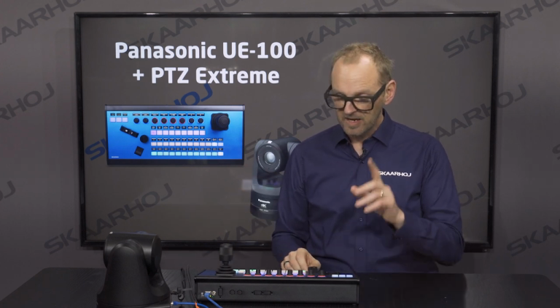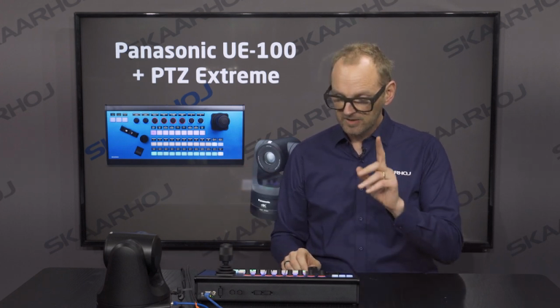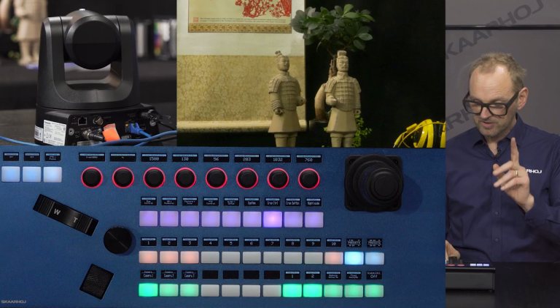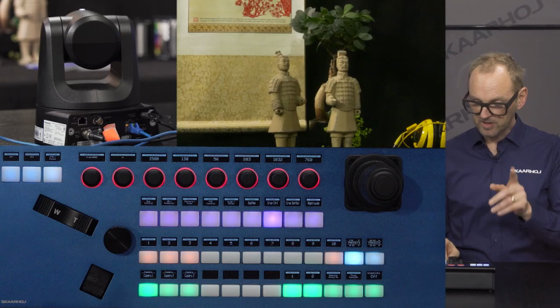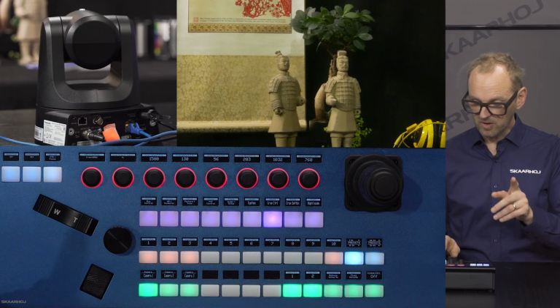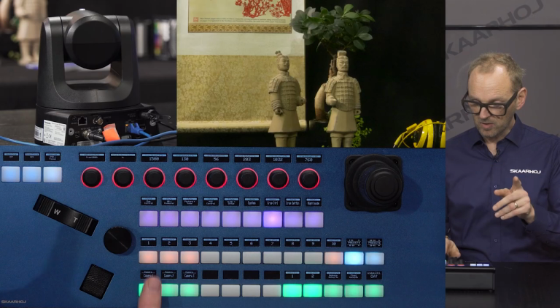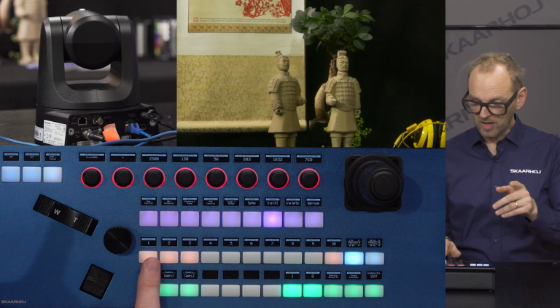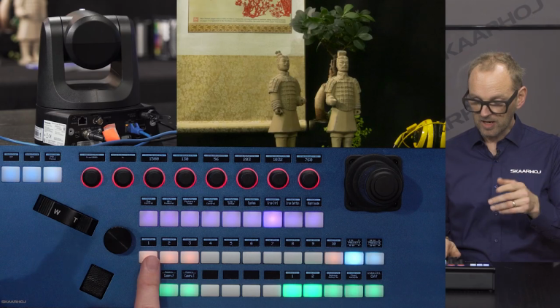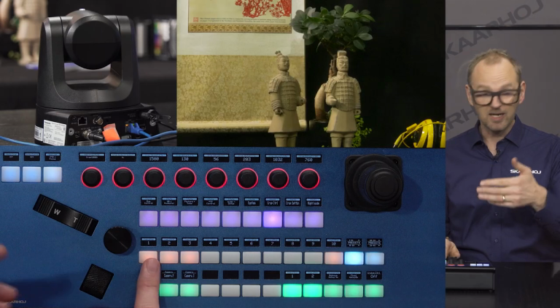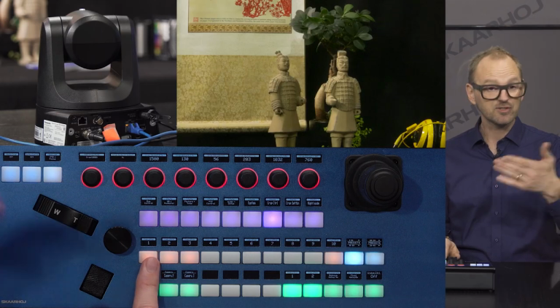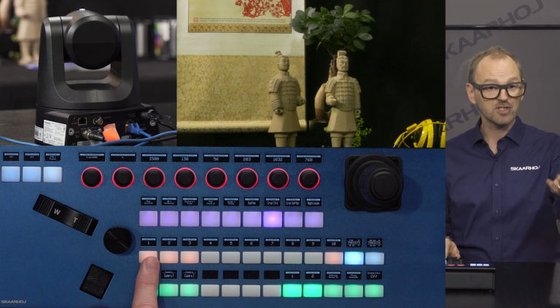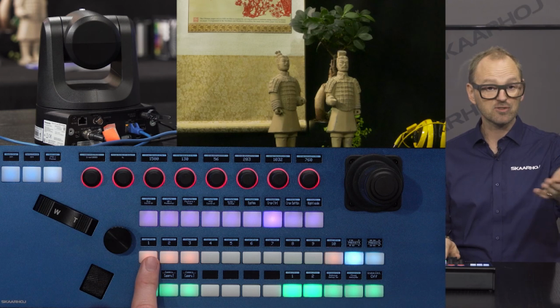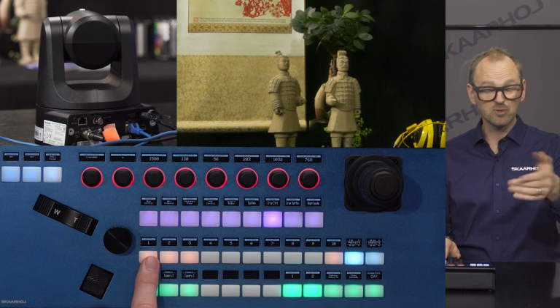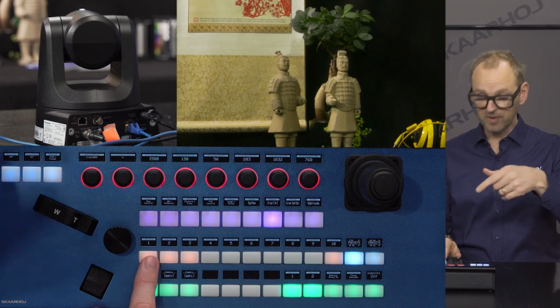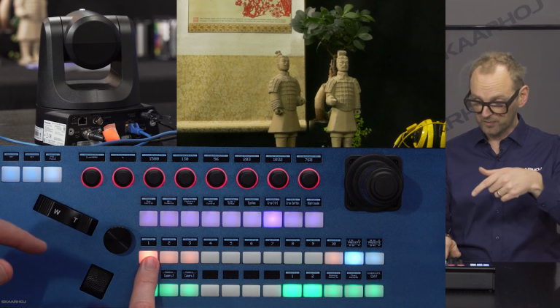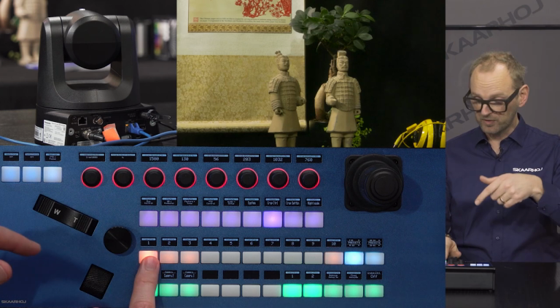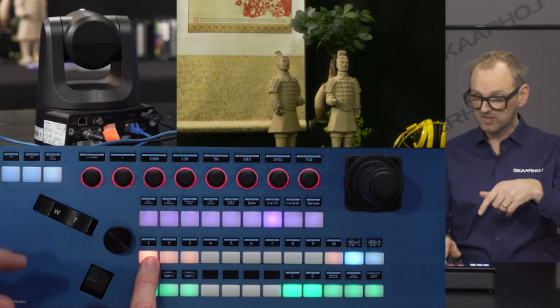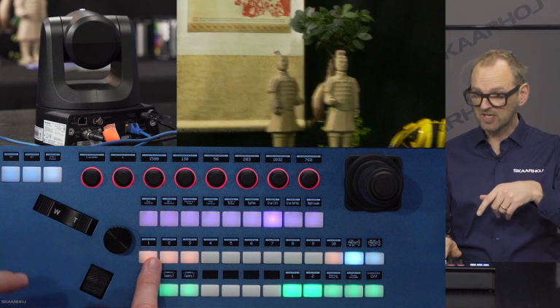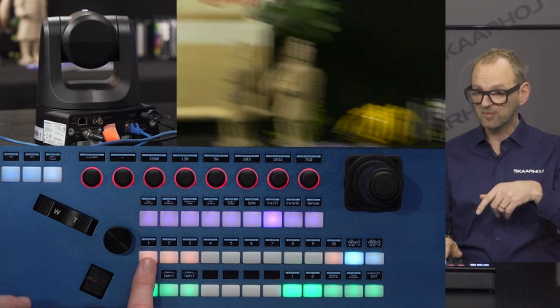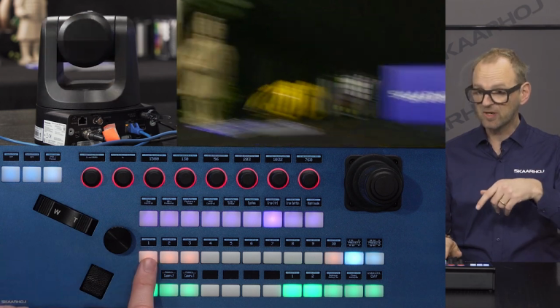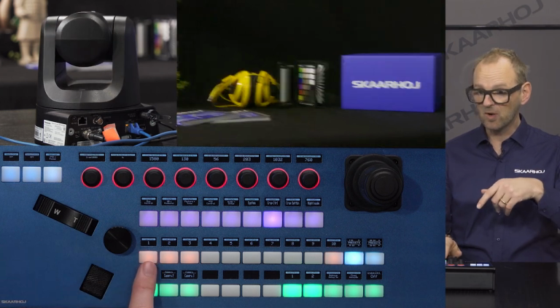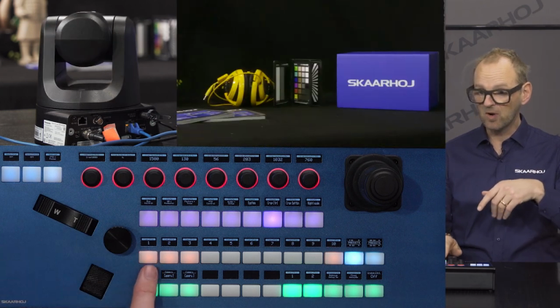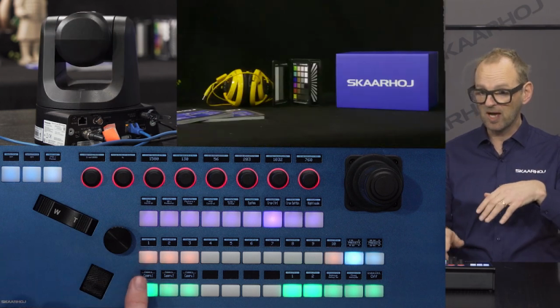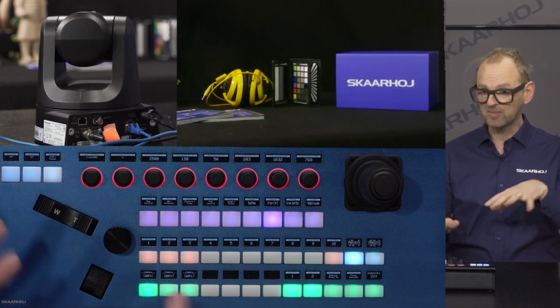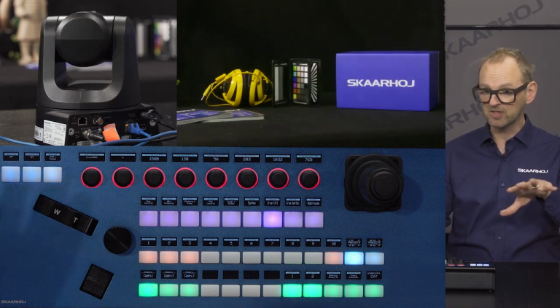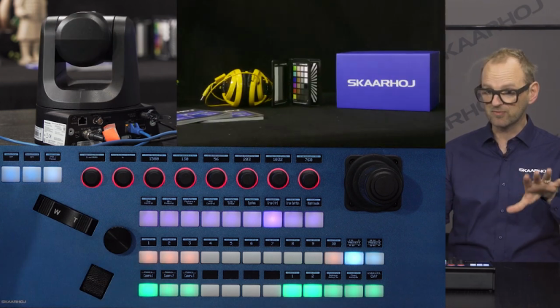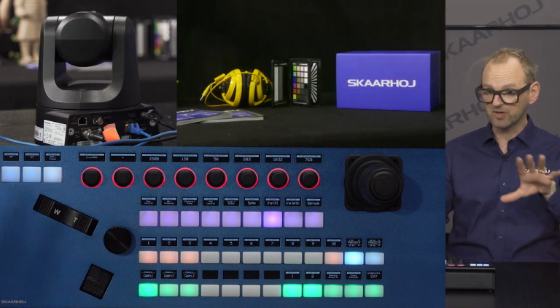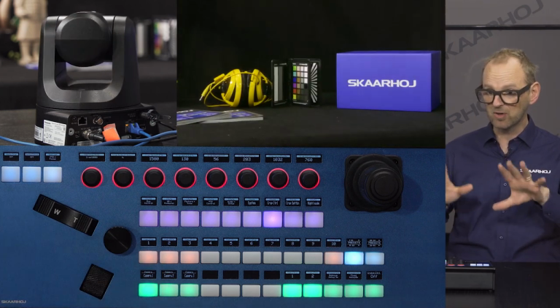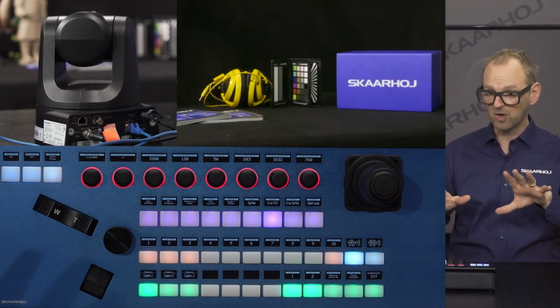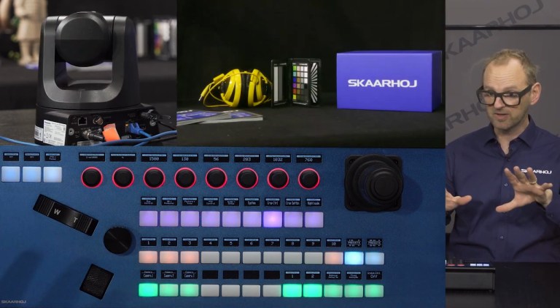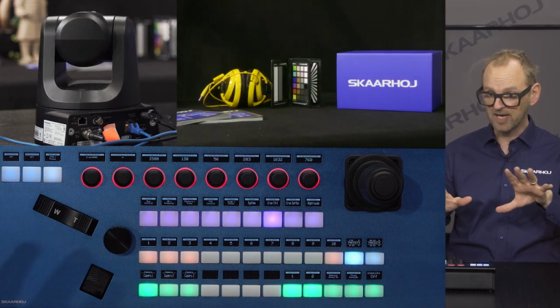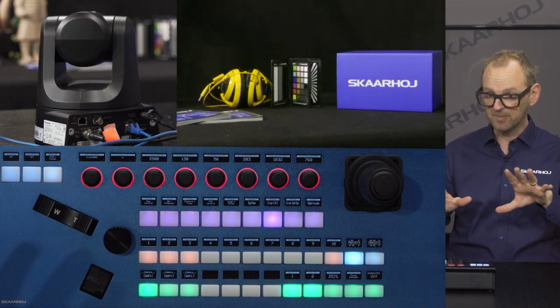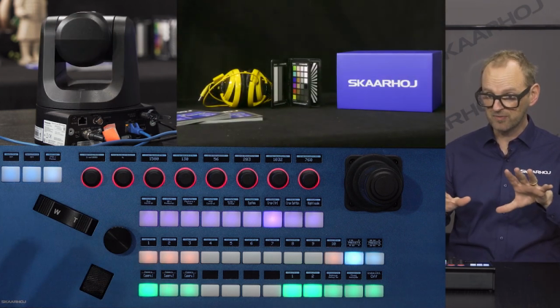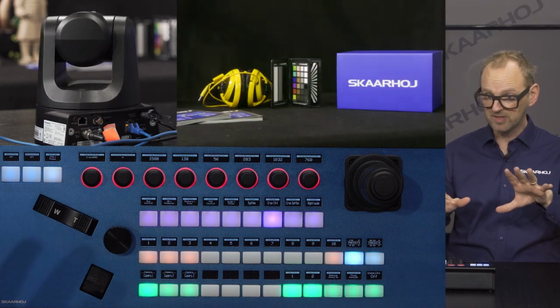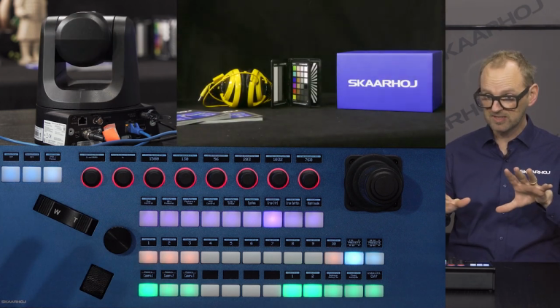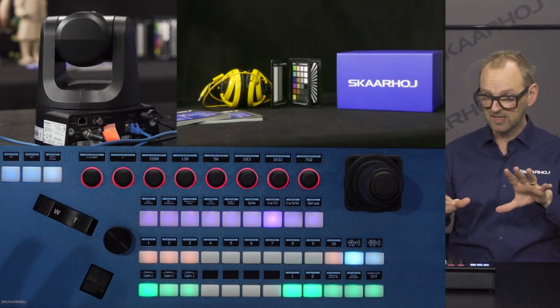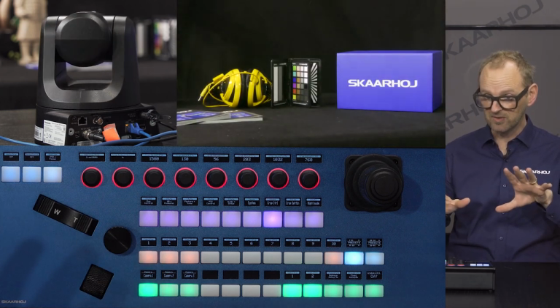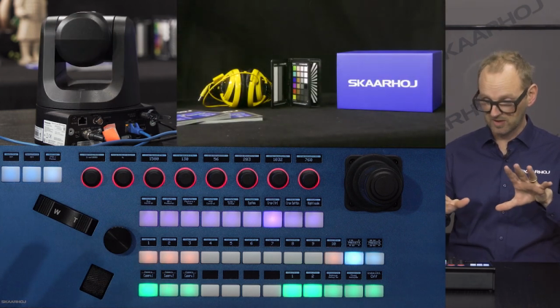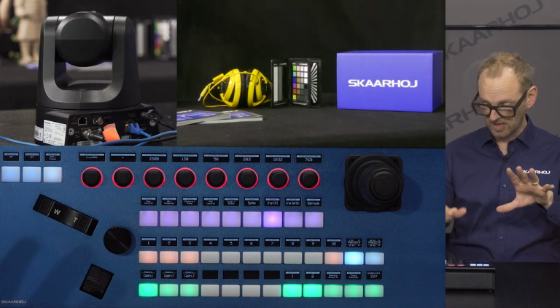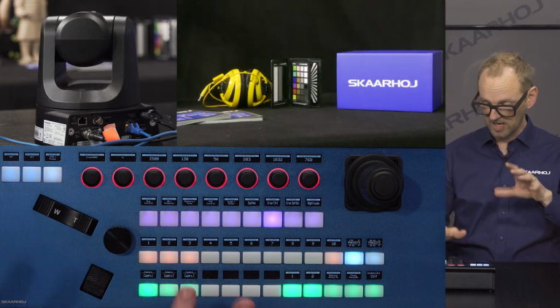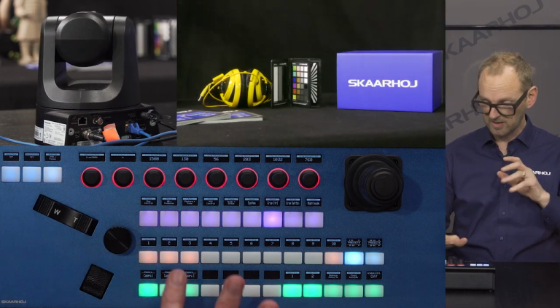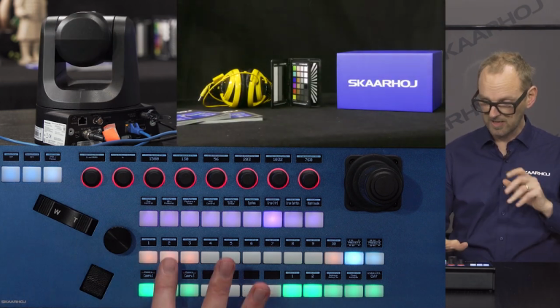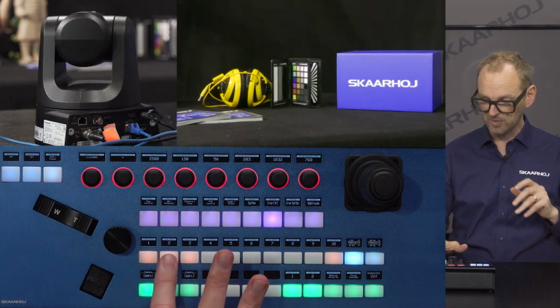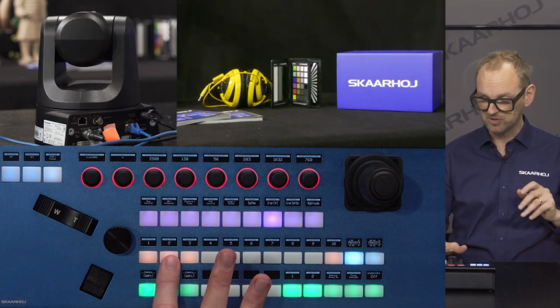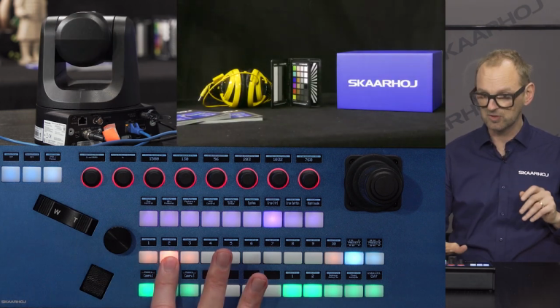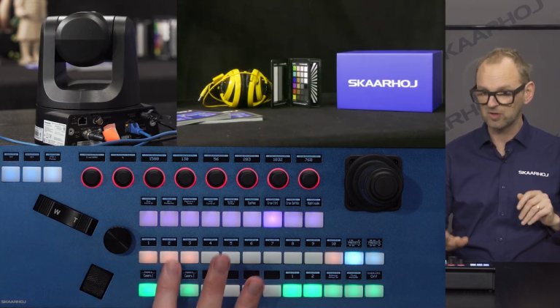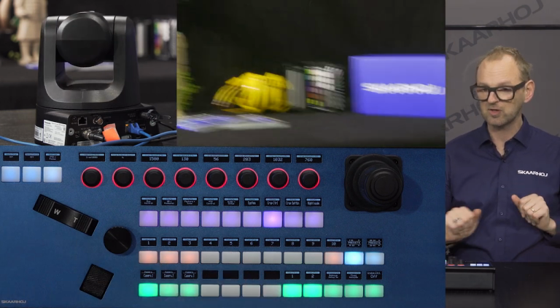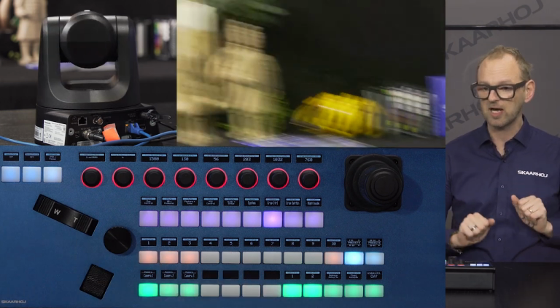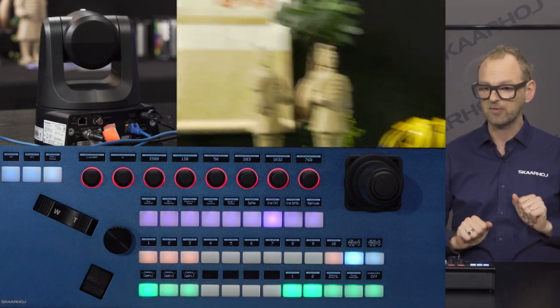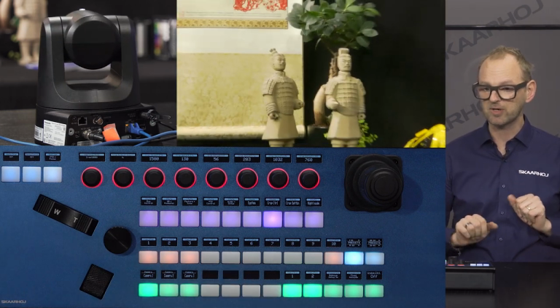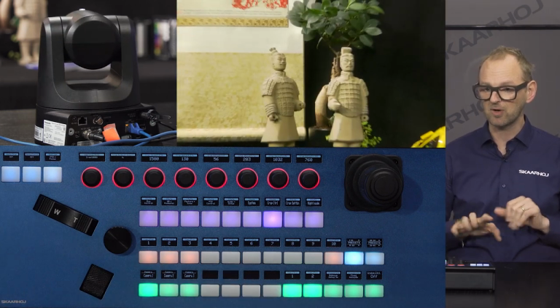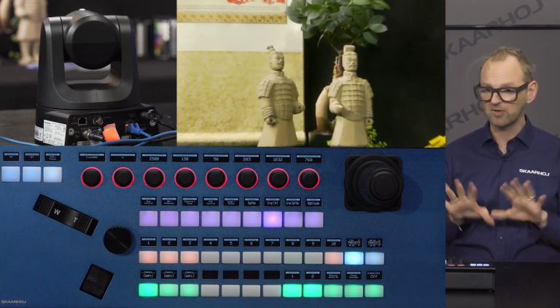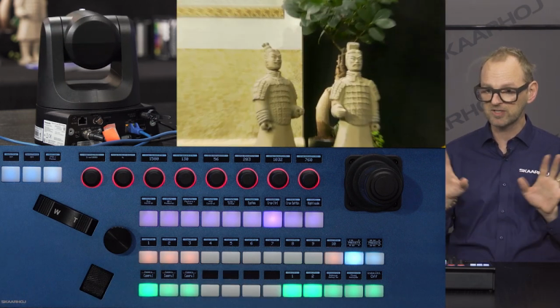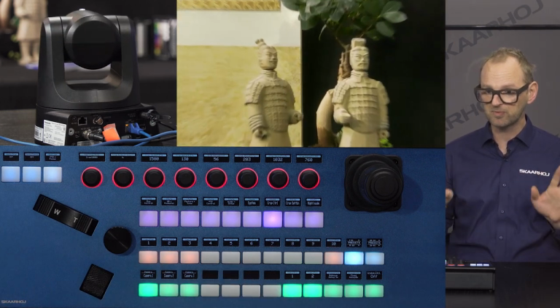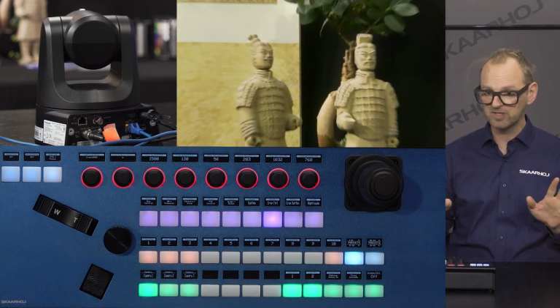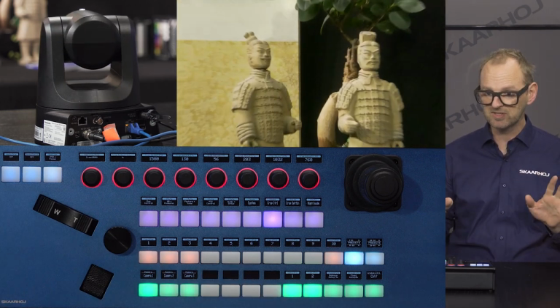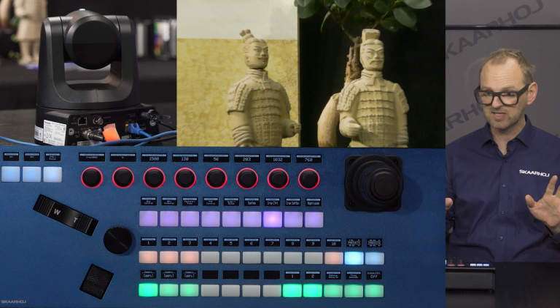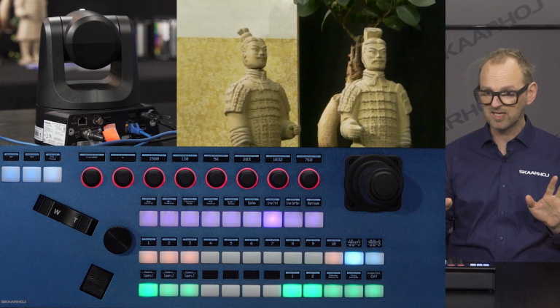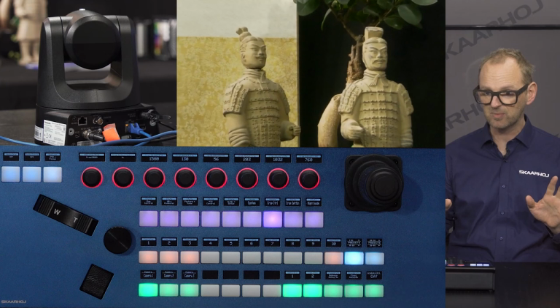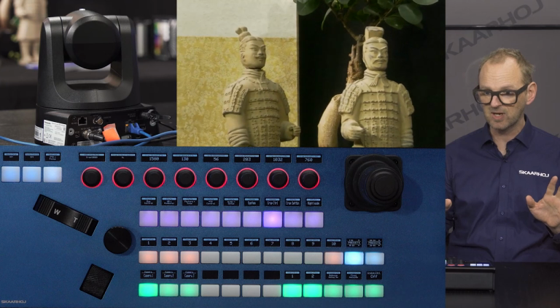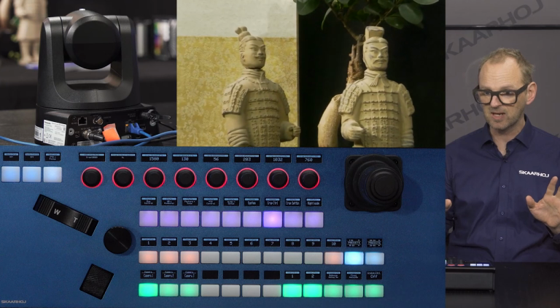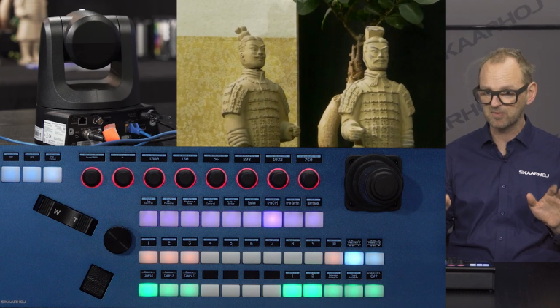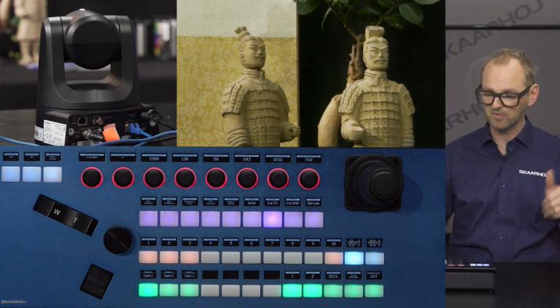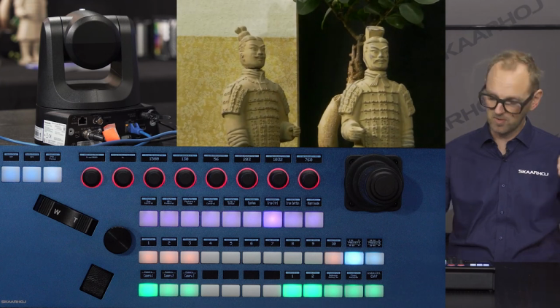So let's just do the preset recall. I'm just recalling that preset — and I recall the preset we had before. That was good.